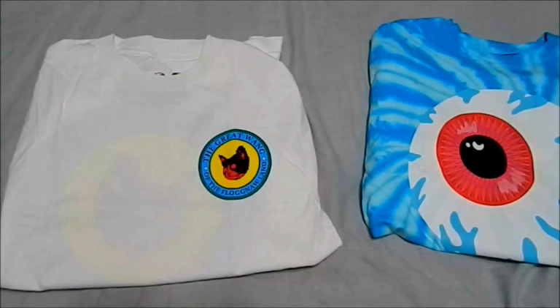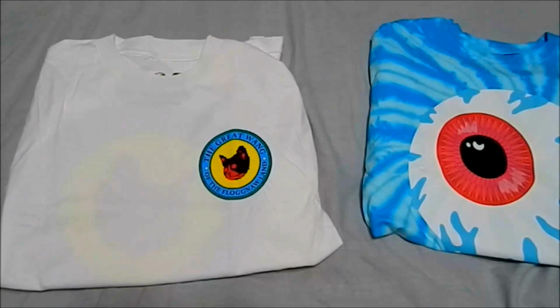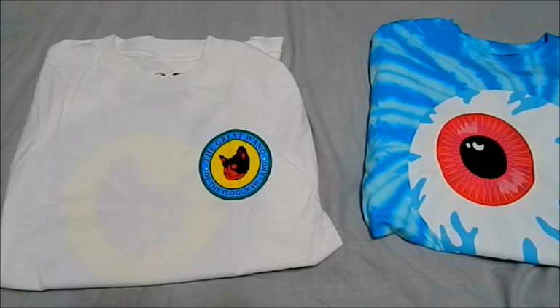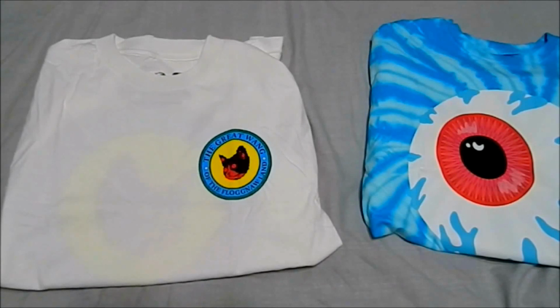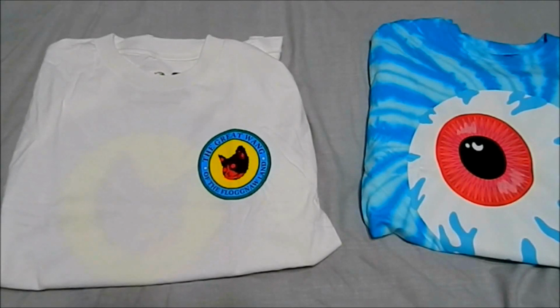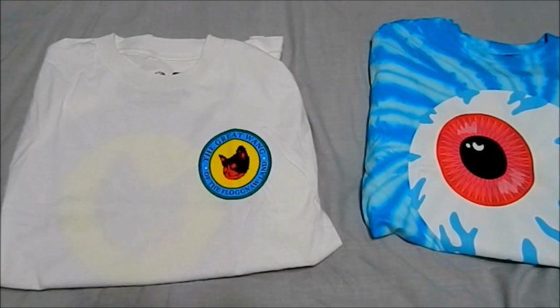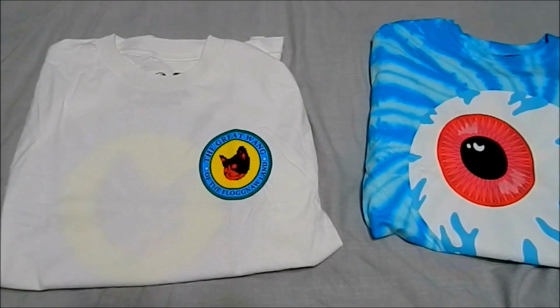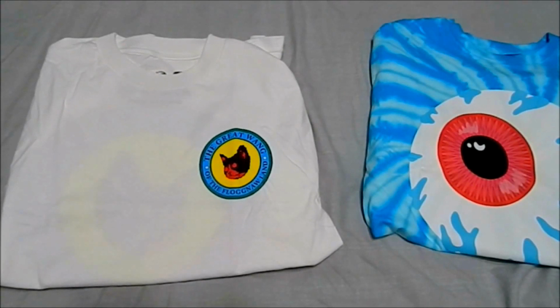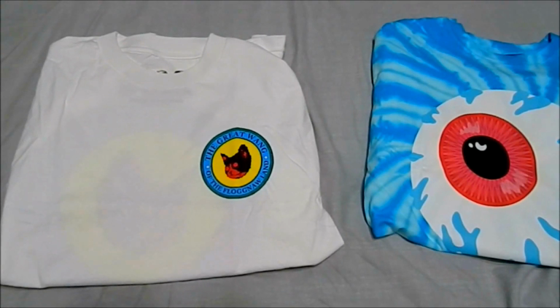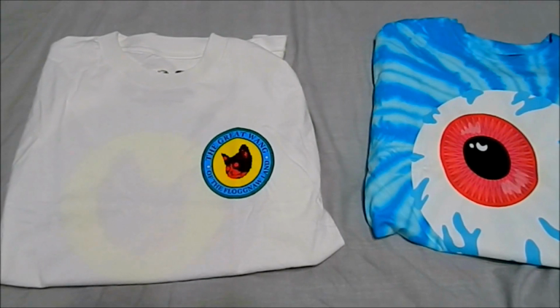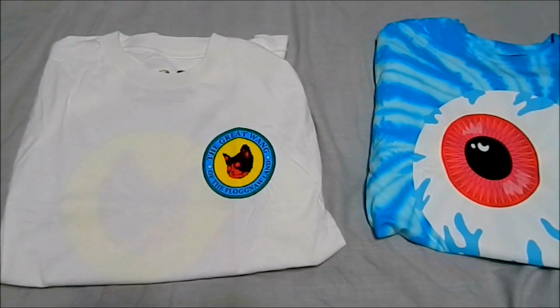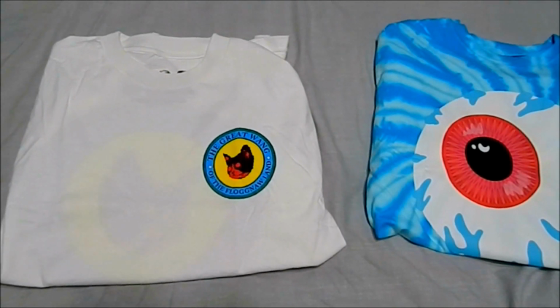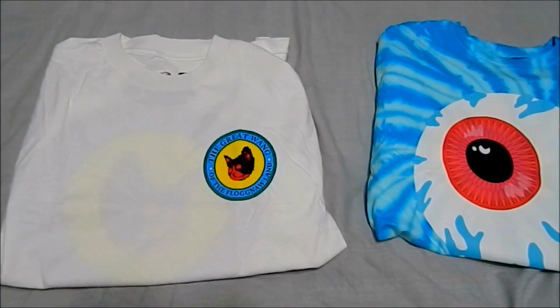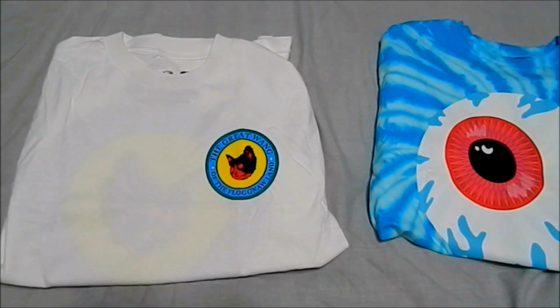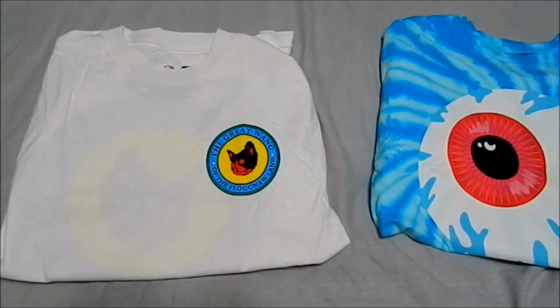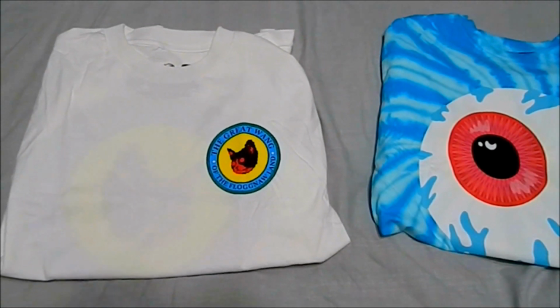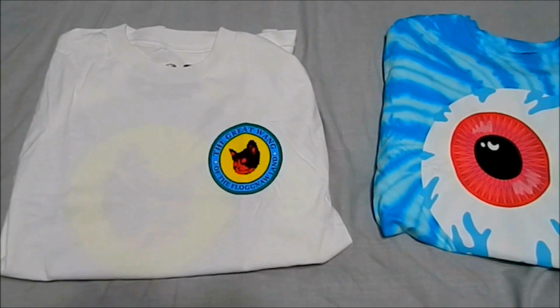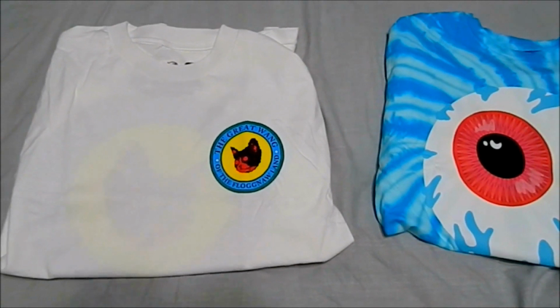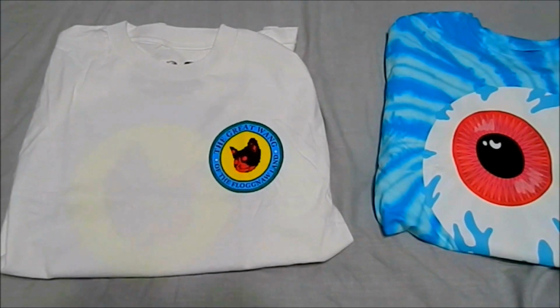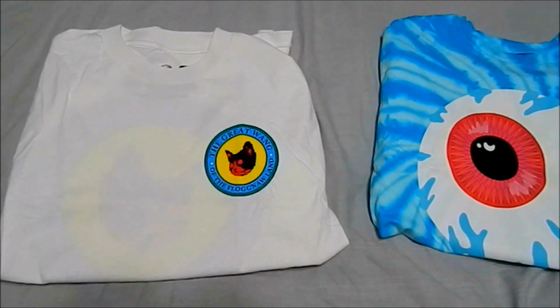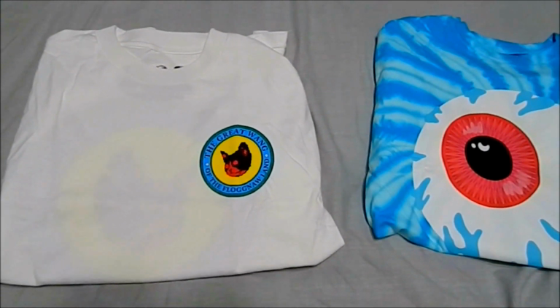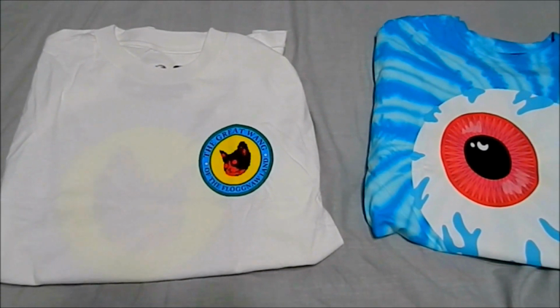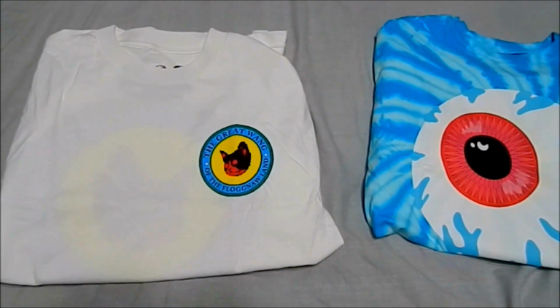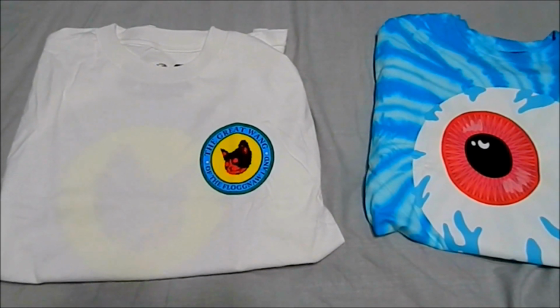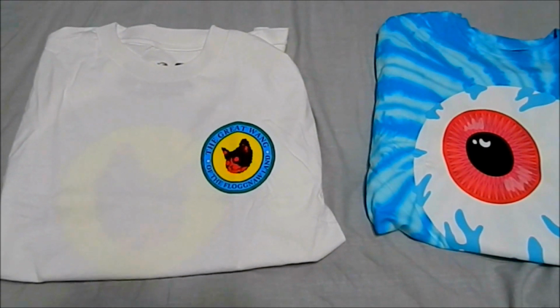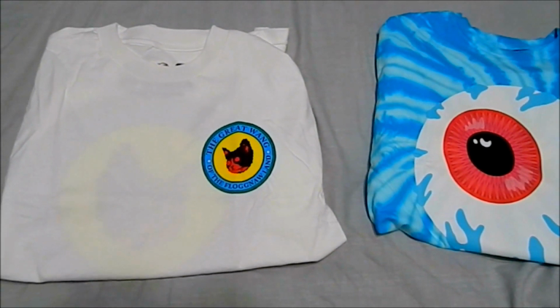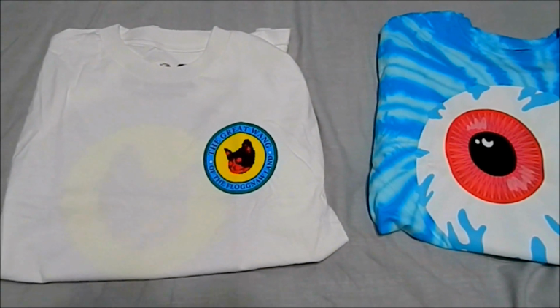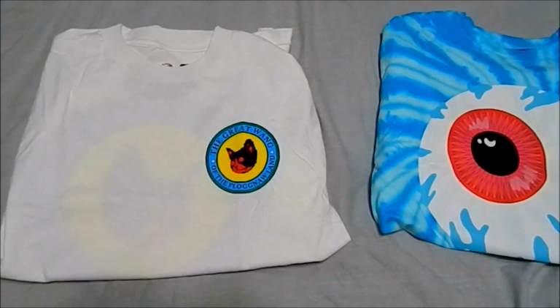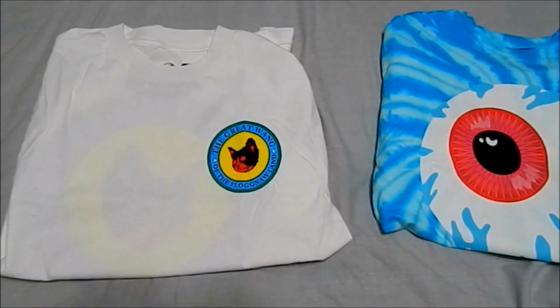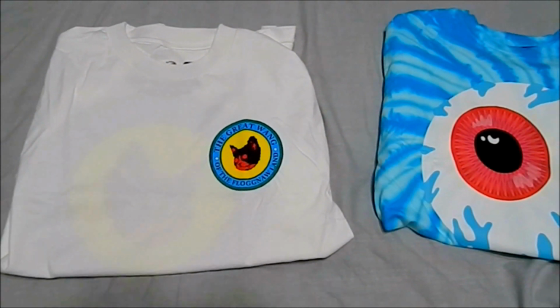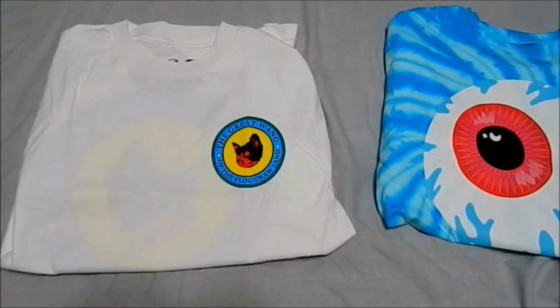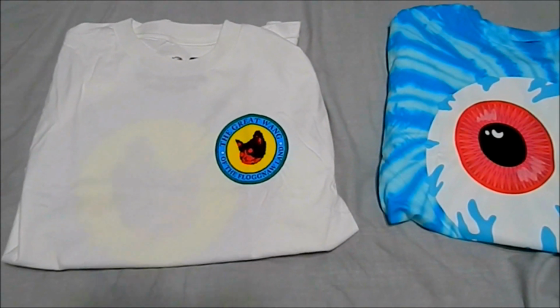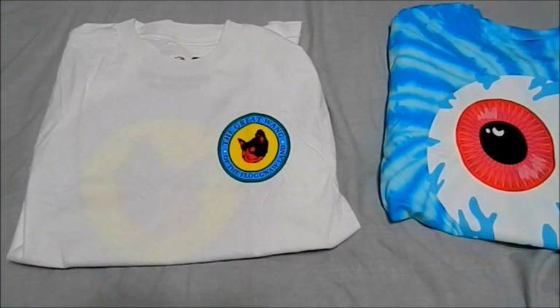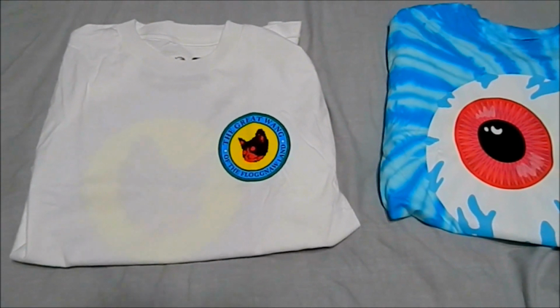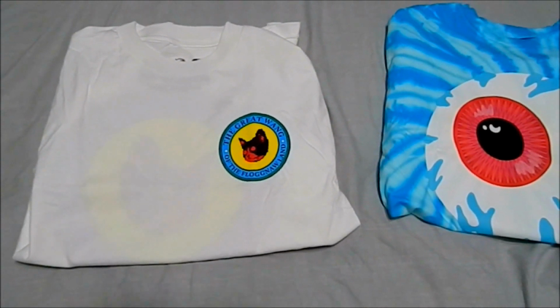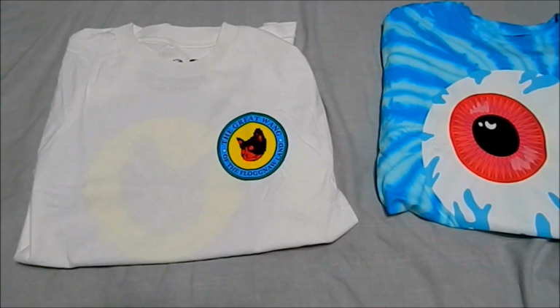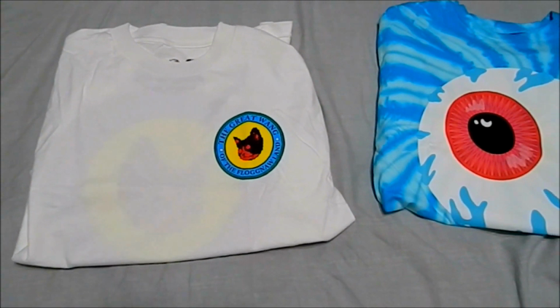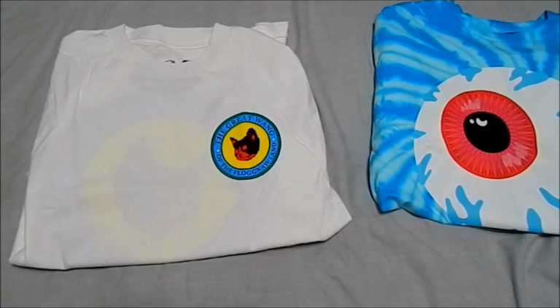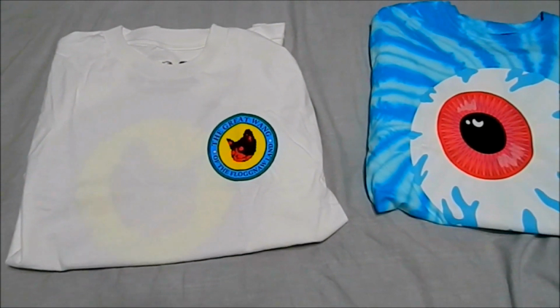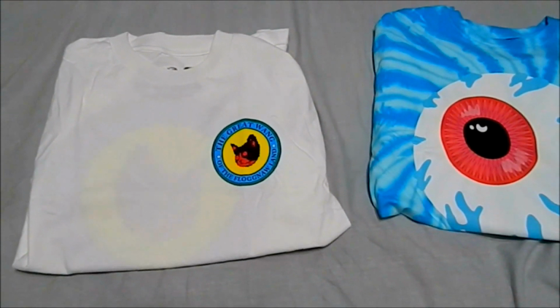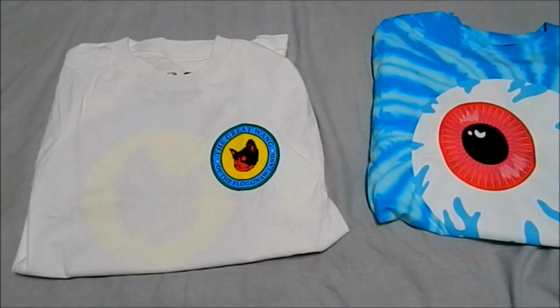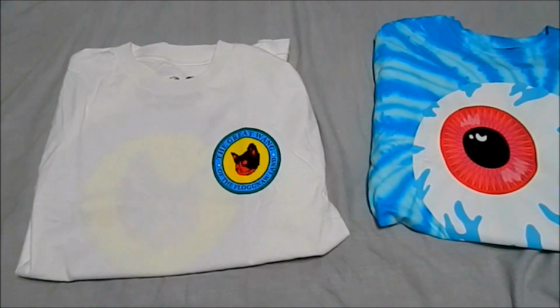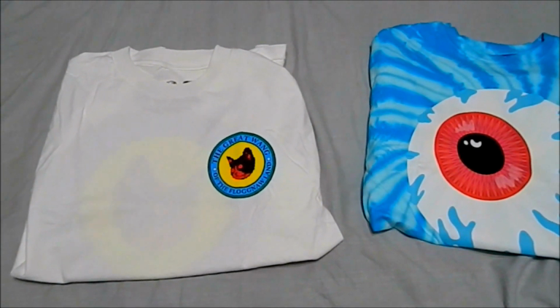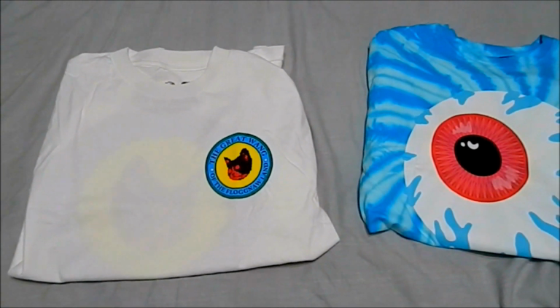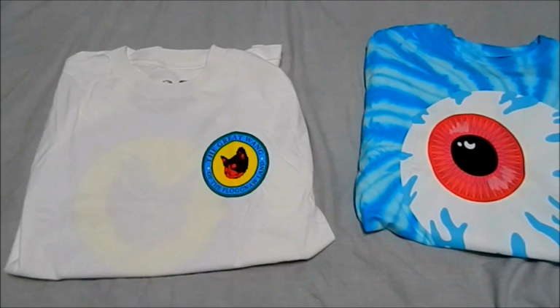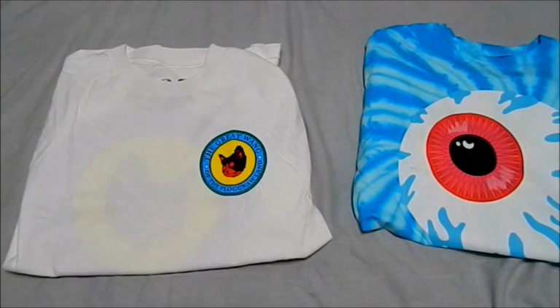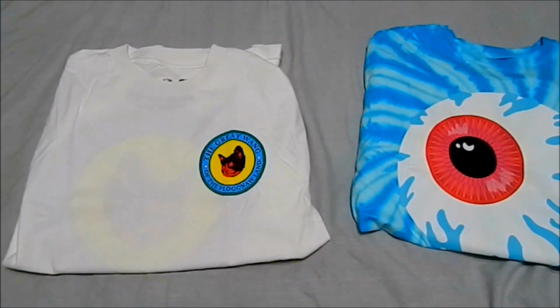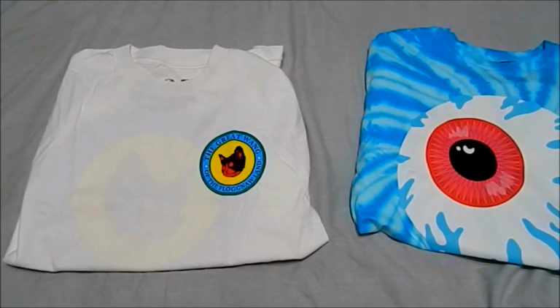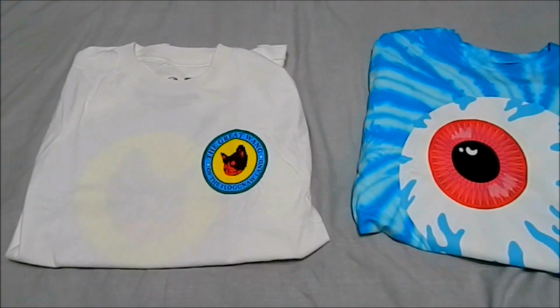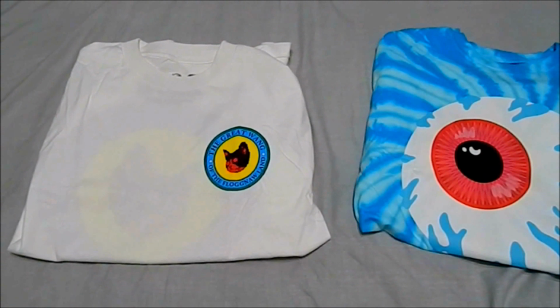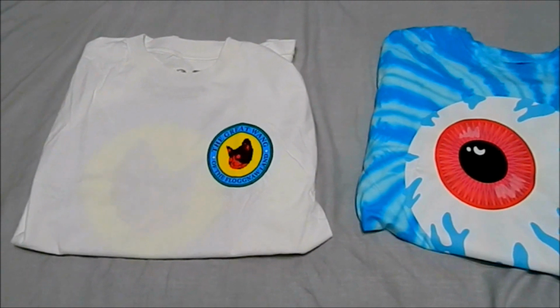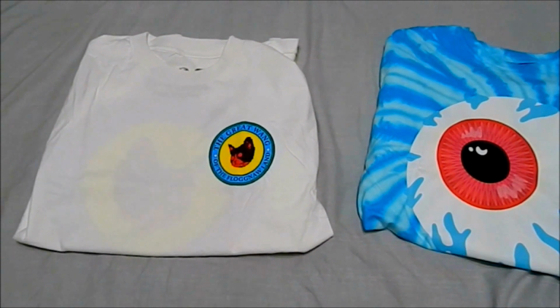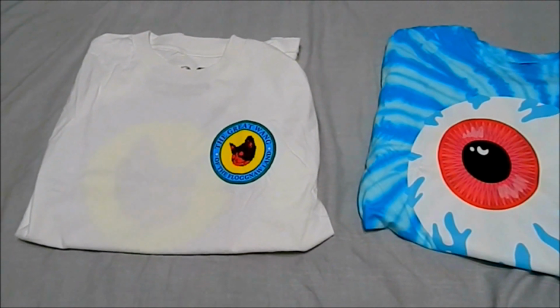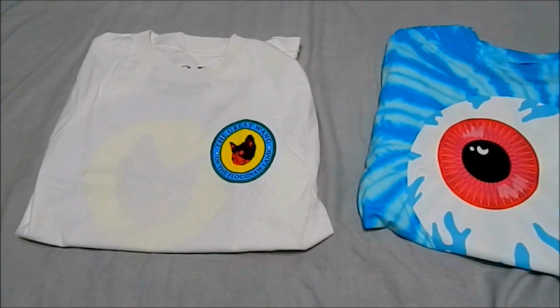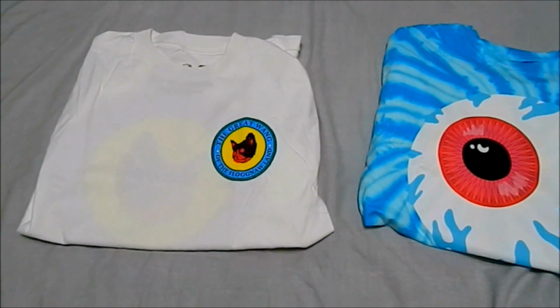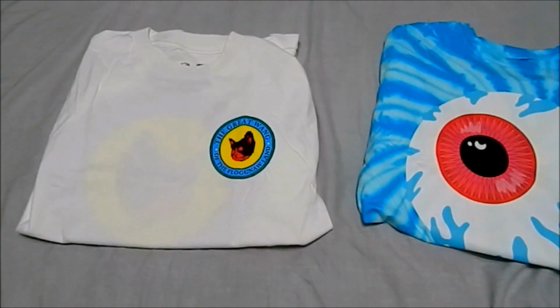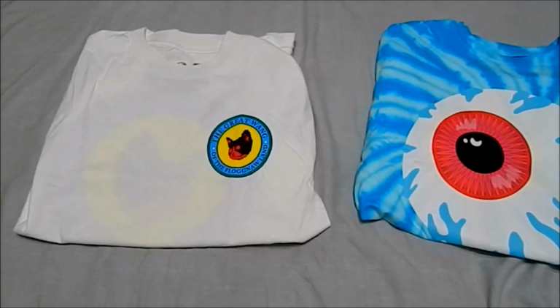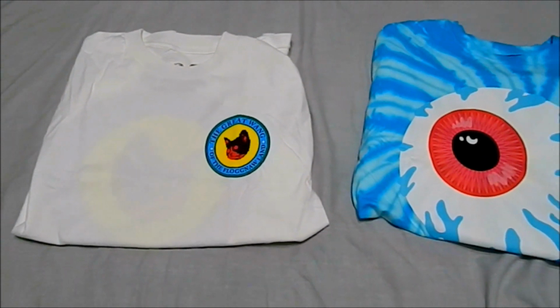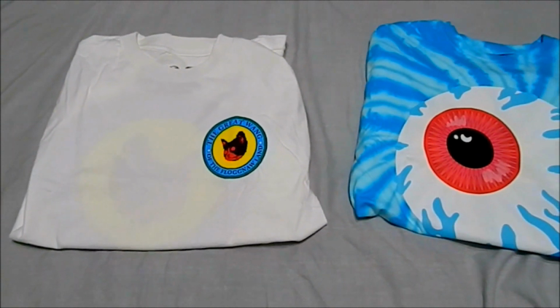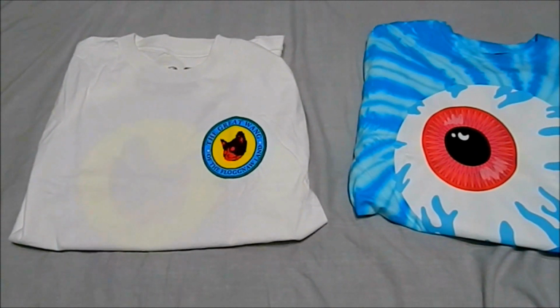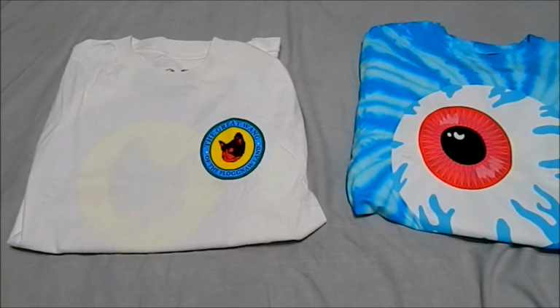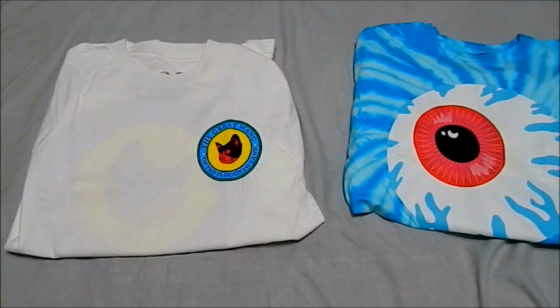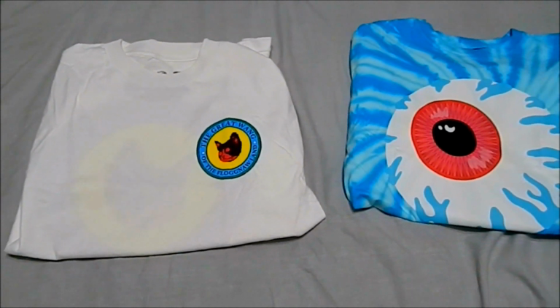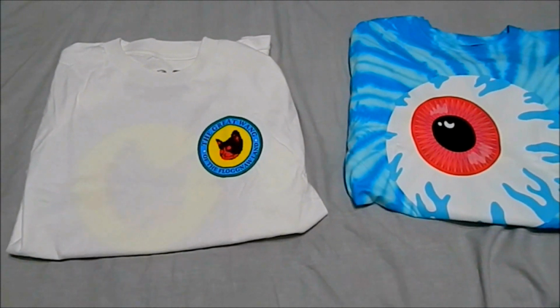Hey, what's up you guys, AvengerVast here, bringing you my Christmas haul video. This is going to be a lengthy video, so stay tuned.